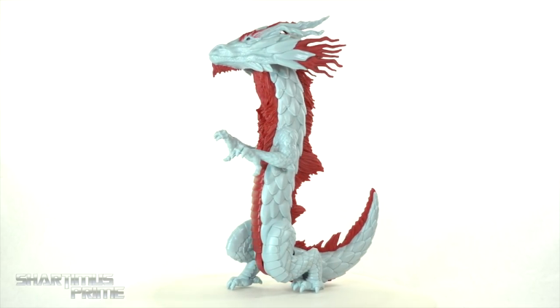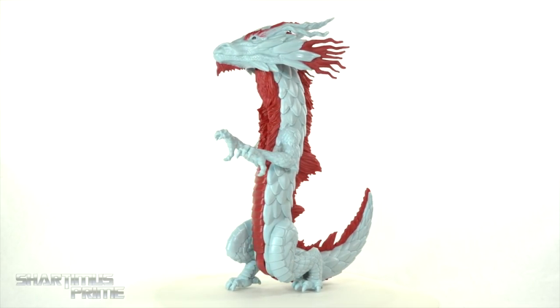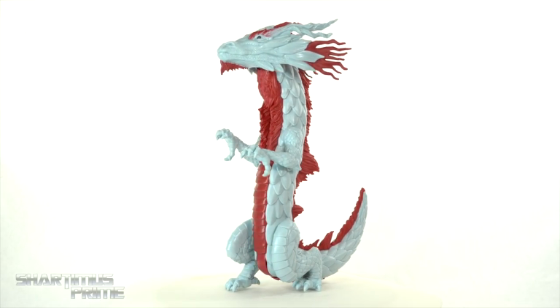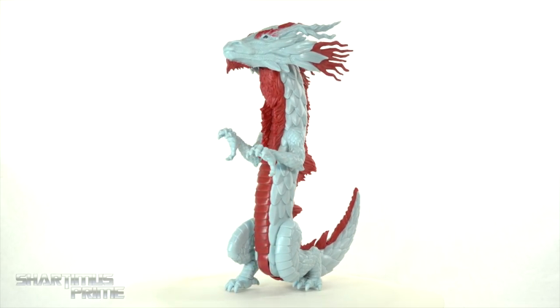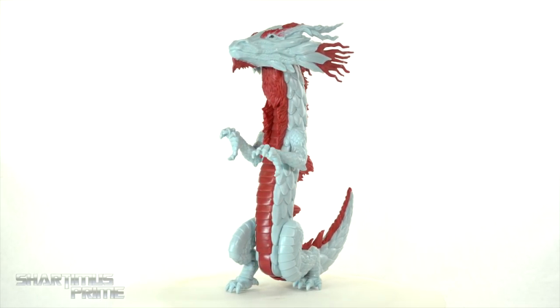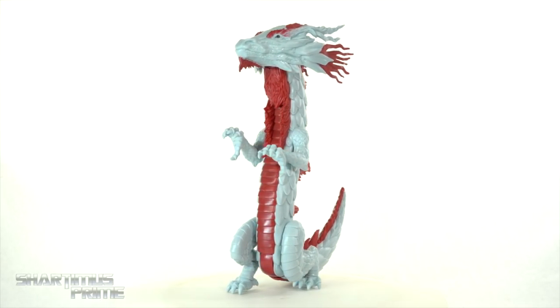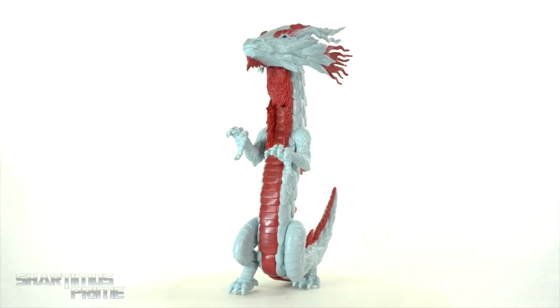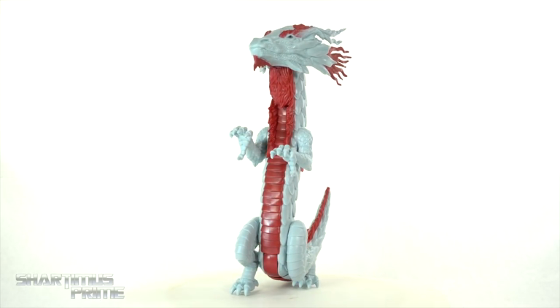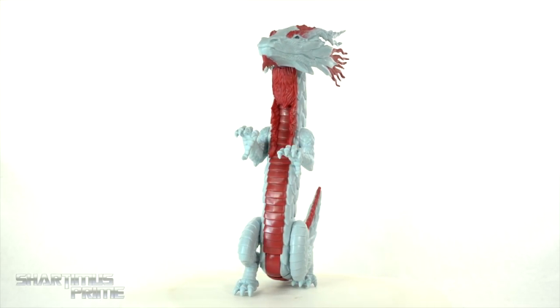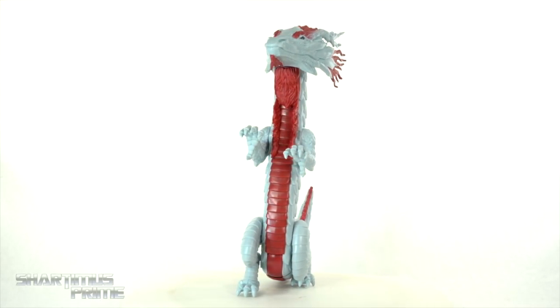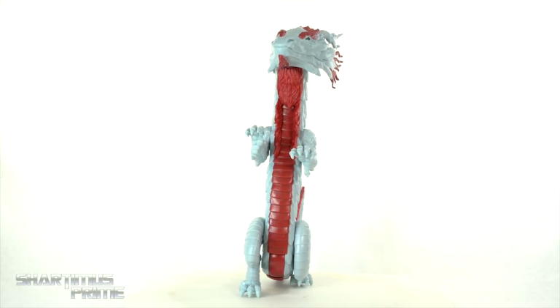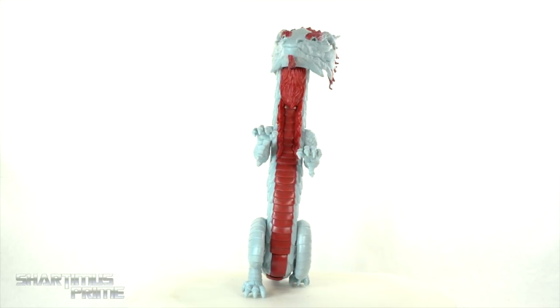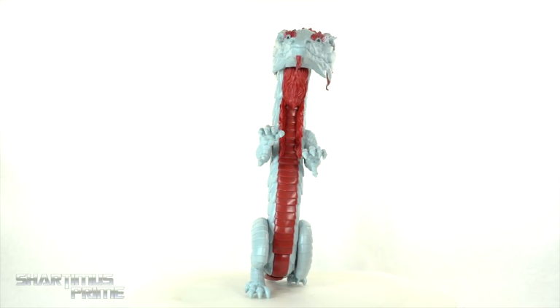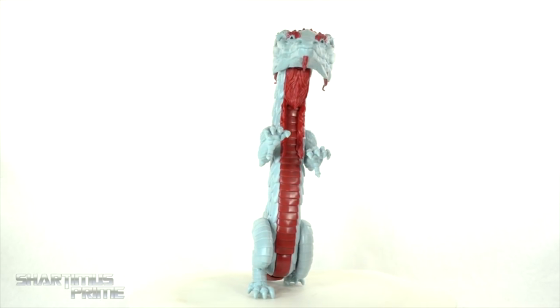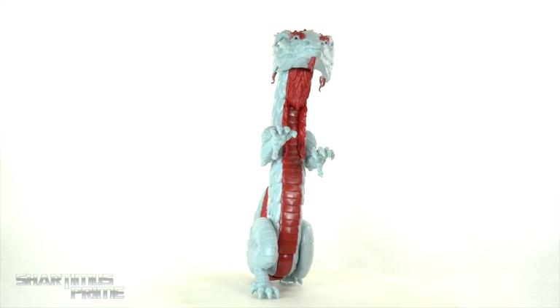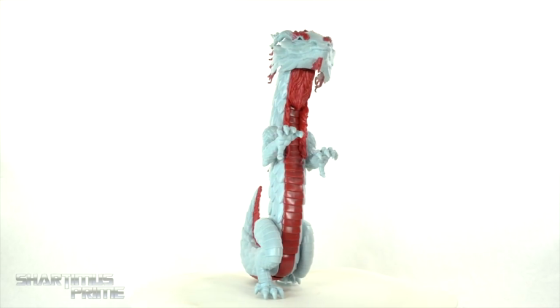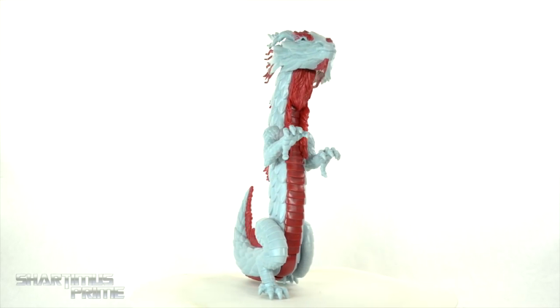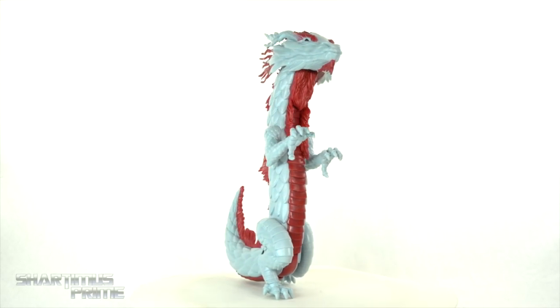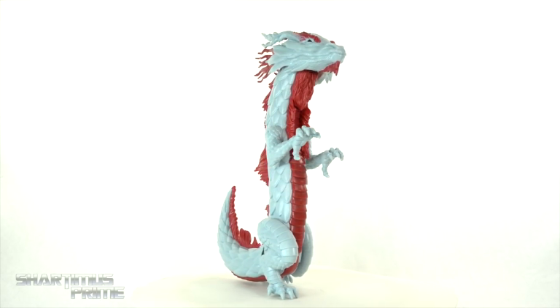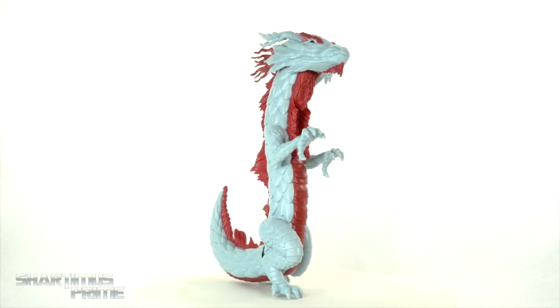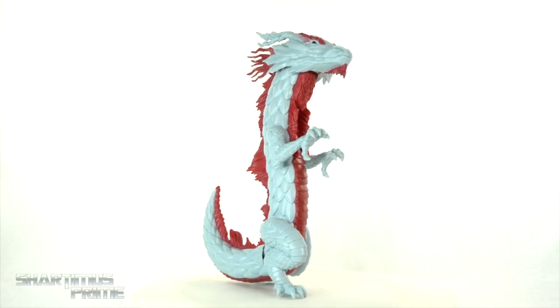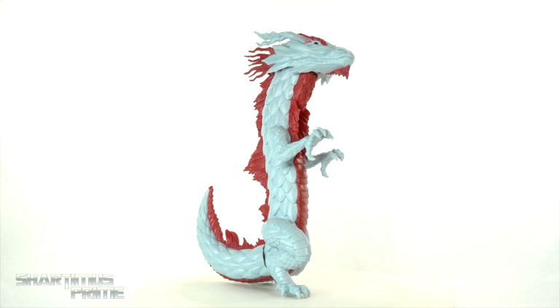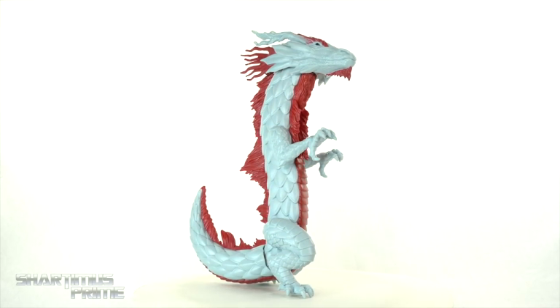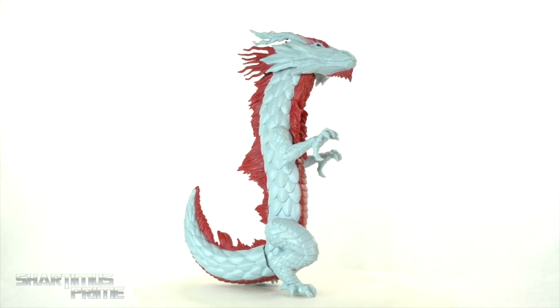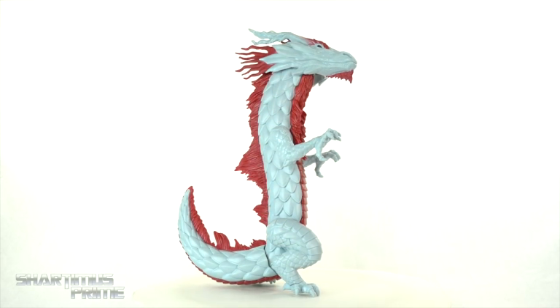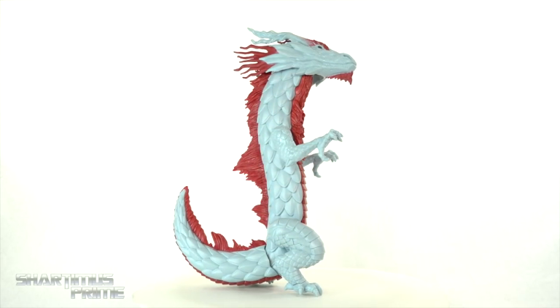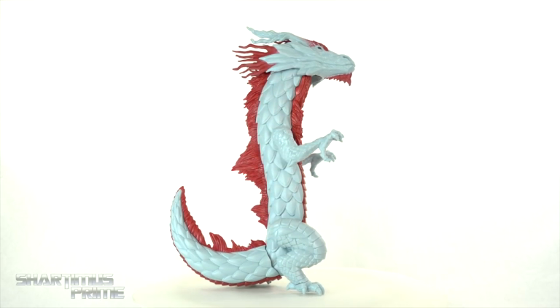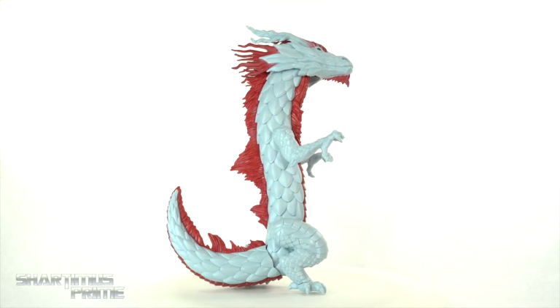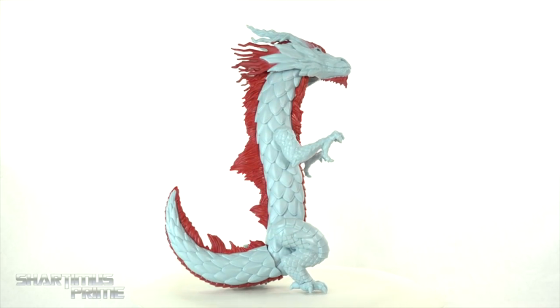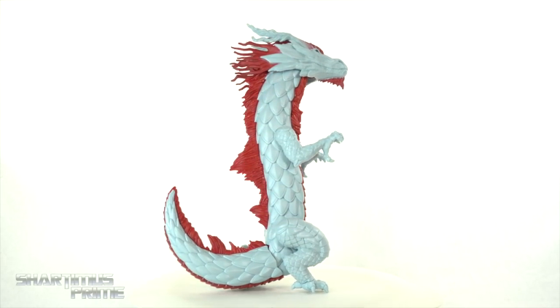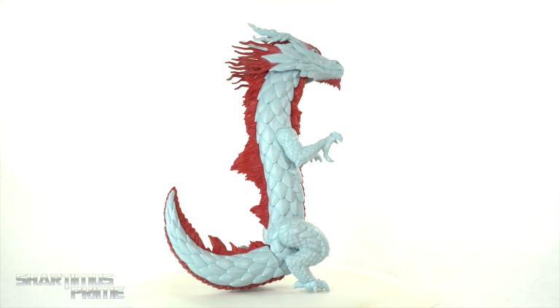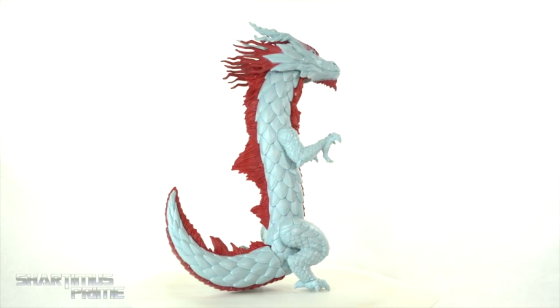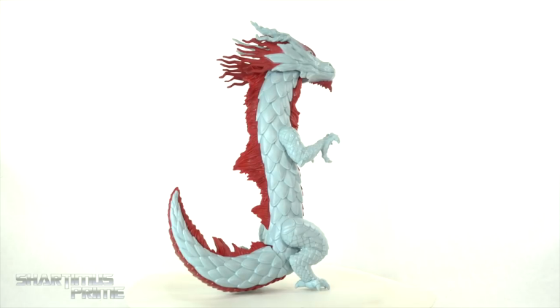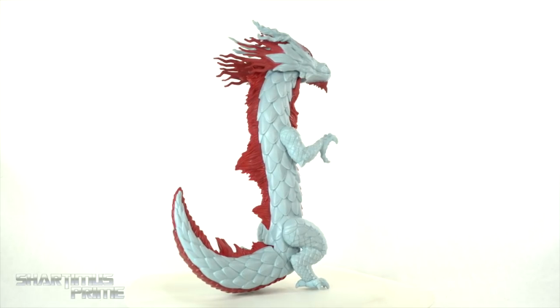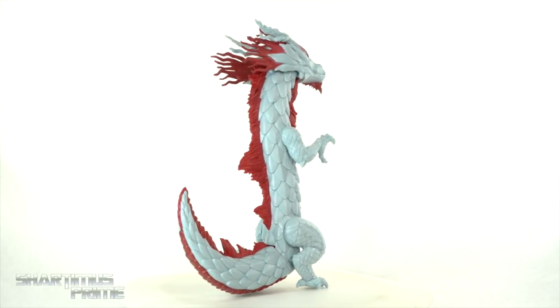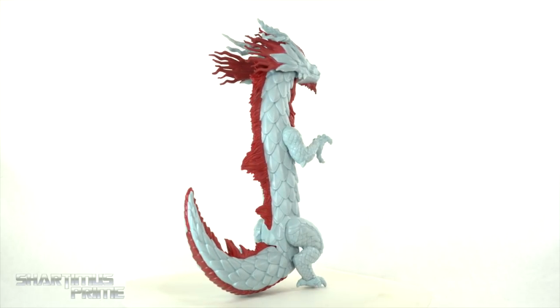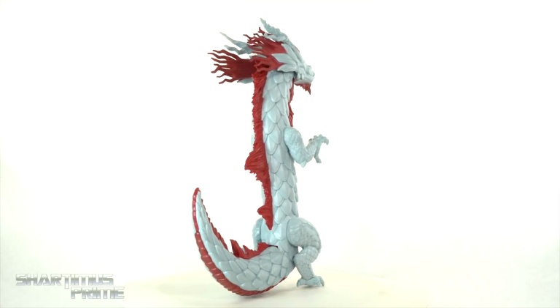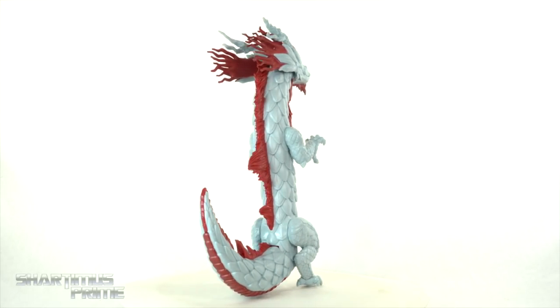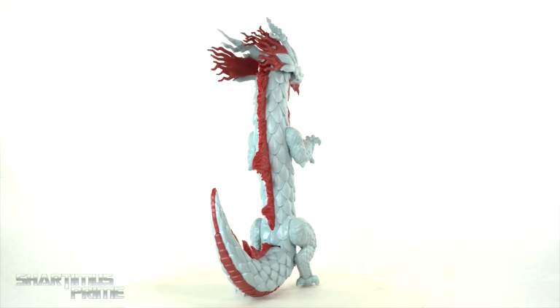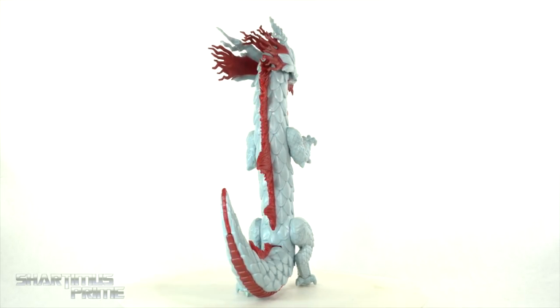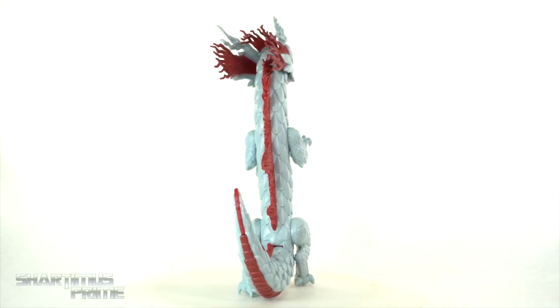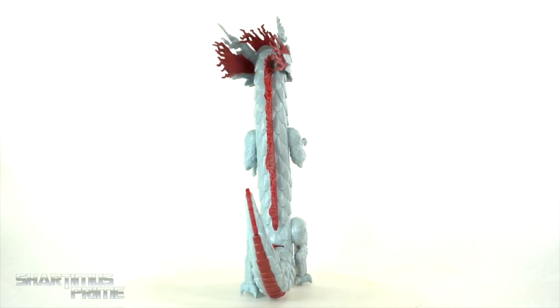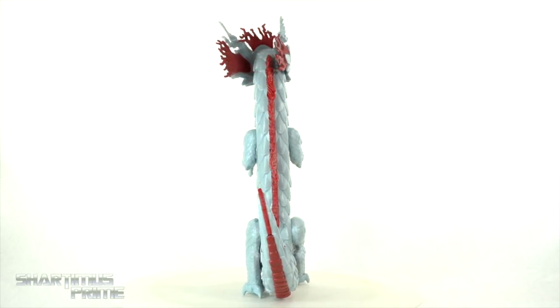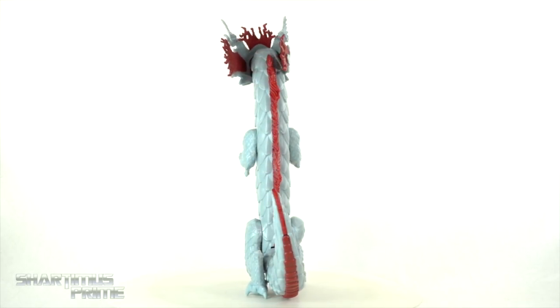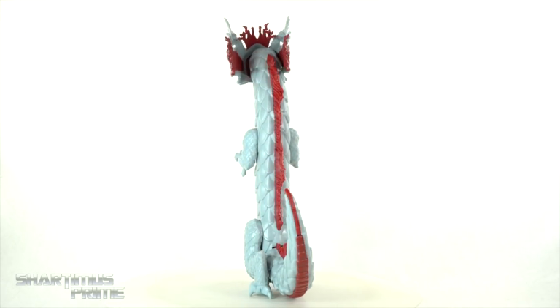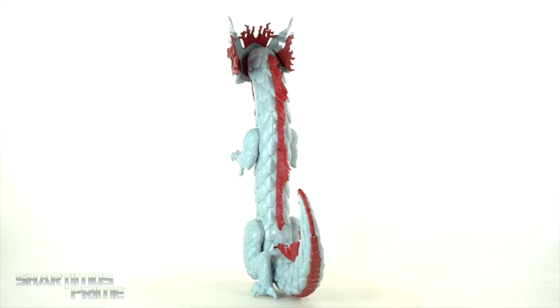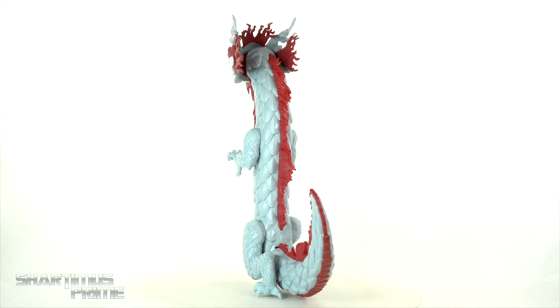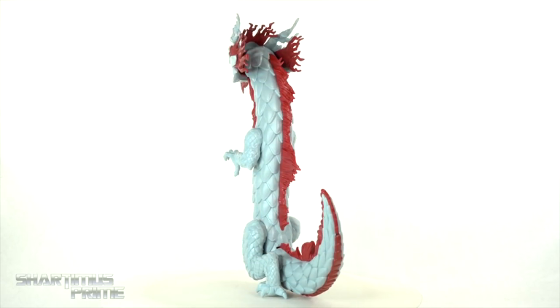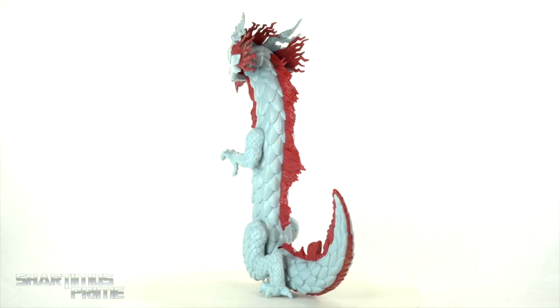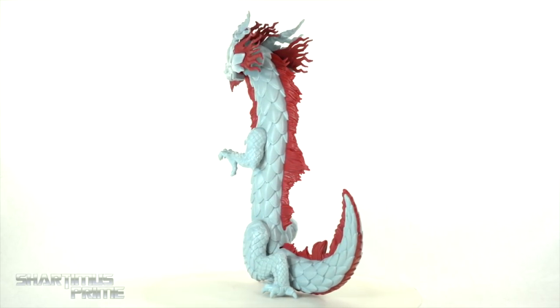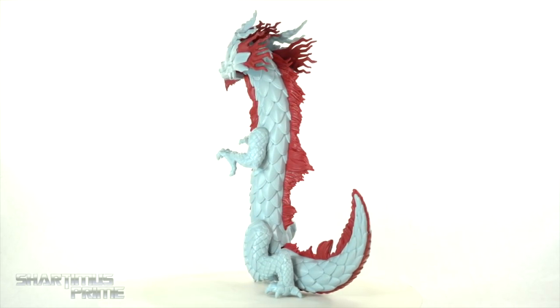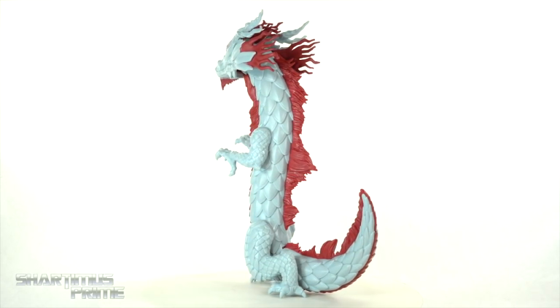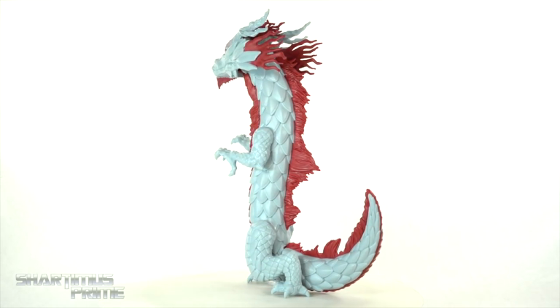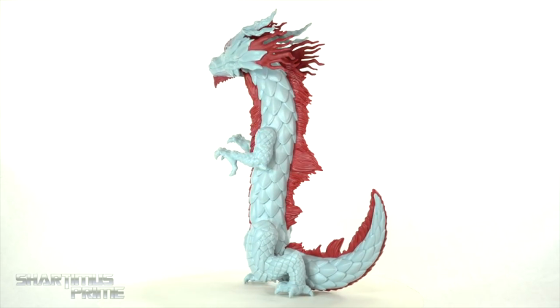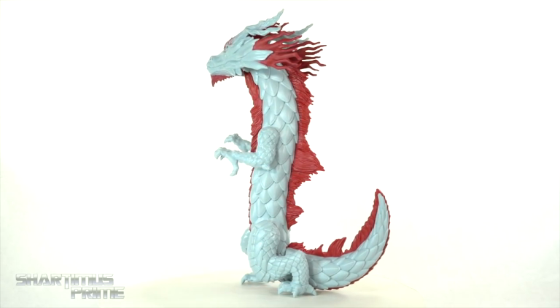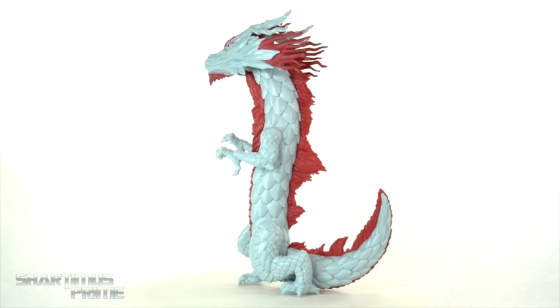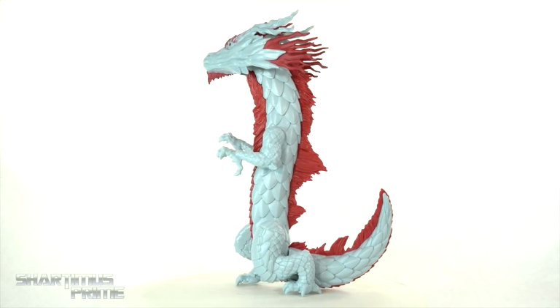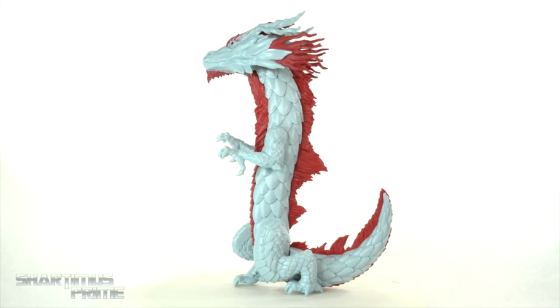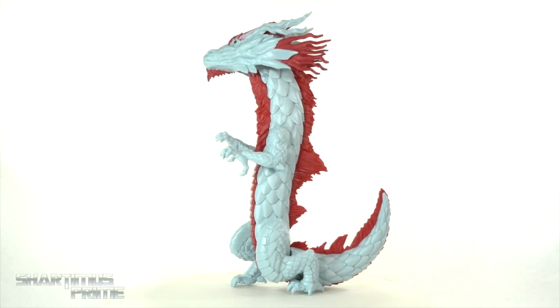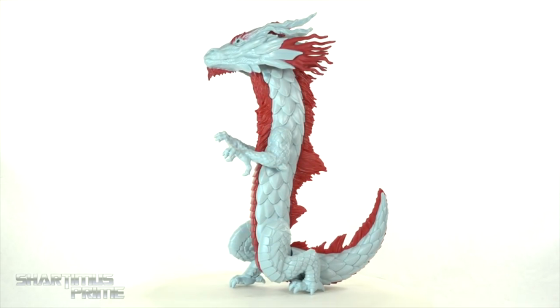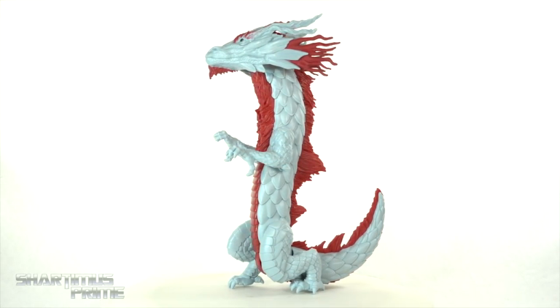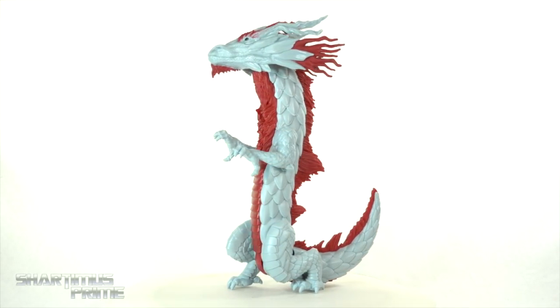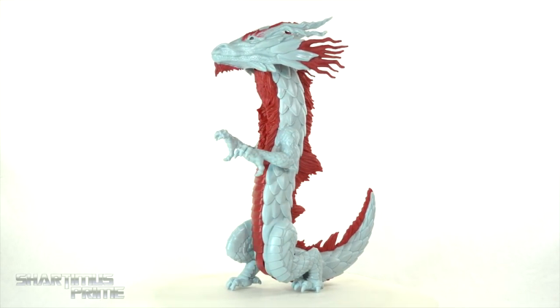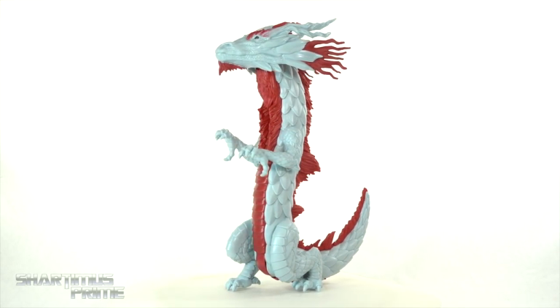Here's The Great Protector out of the packaging. Not looking too bad — I mean, it is a toy — but let's get a closer look.